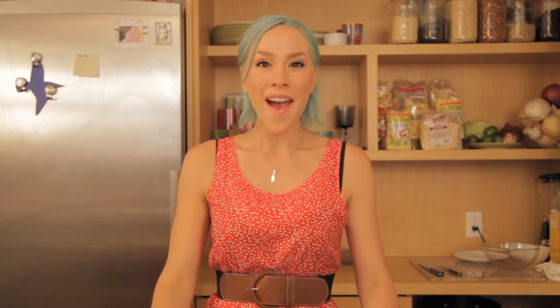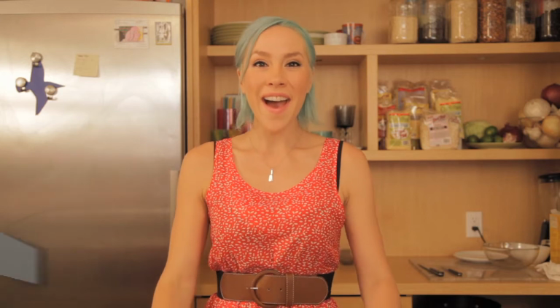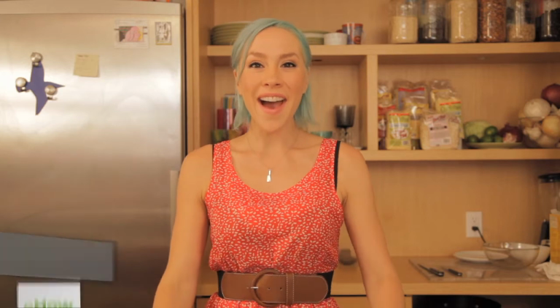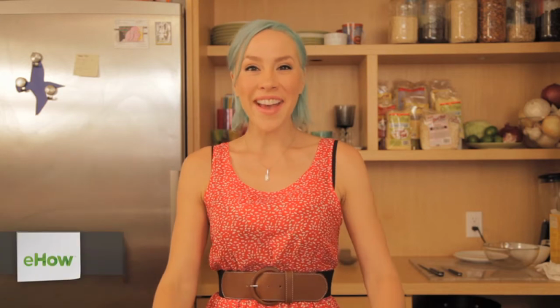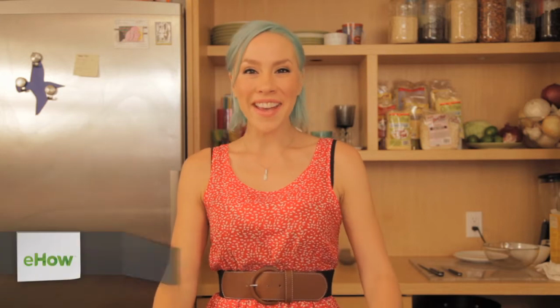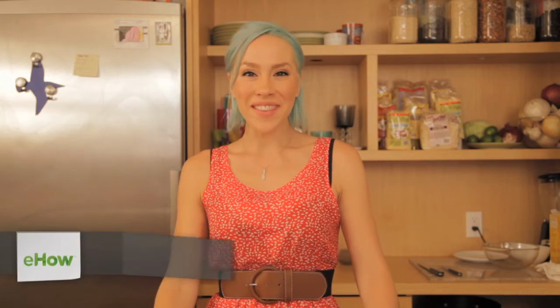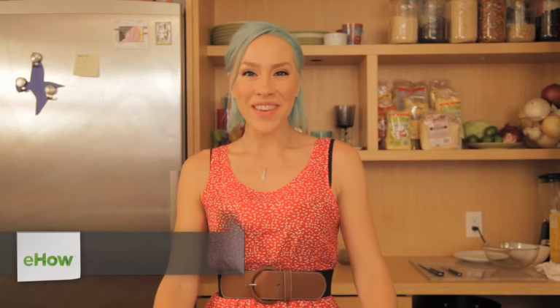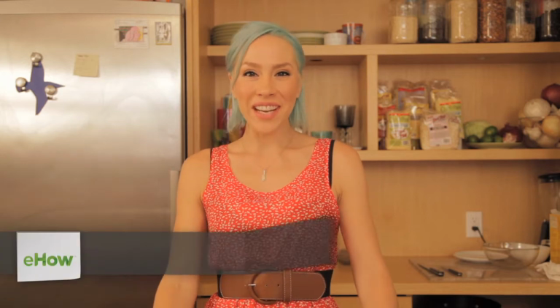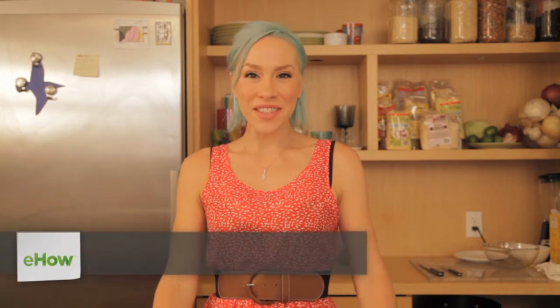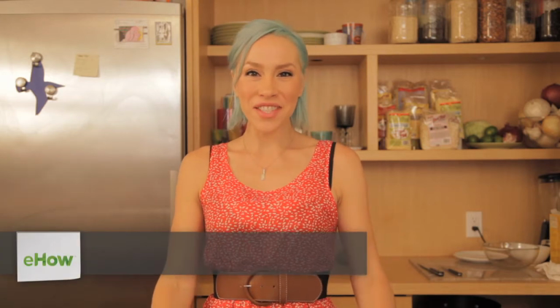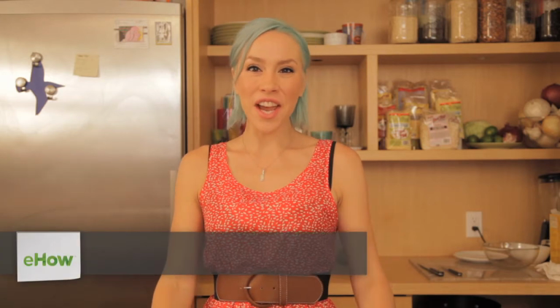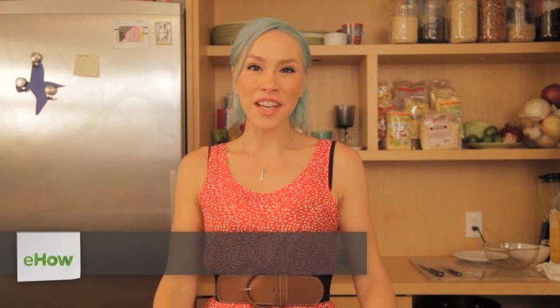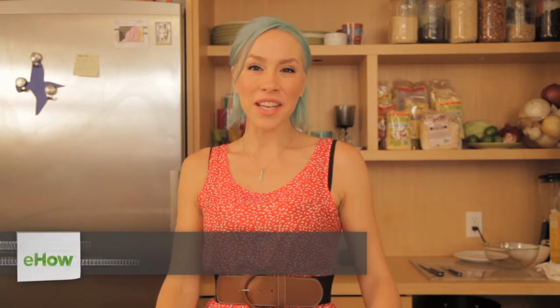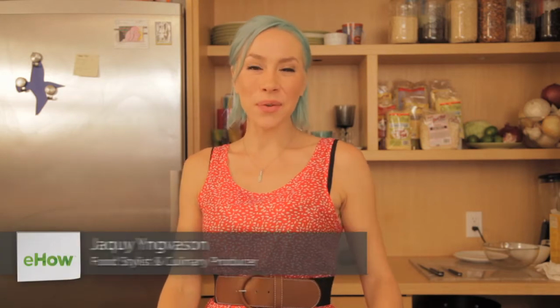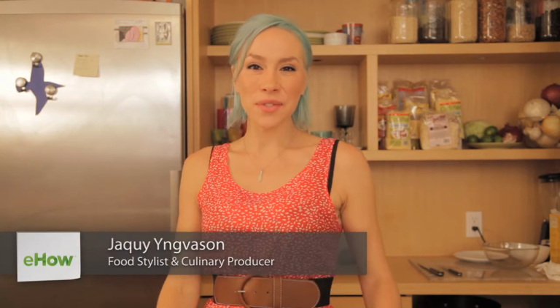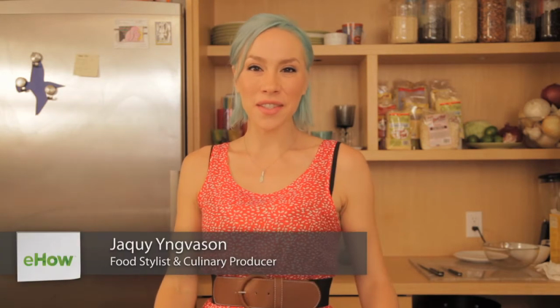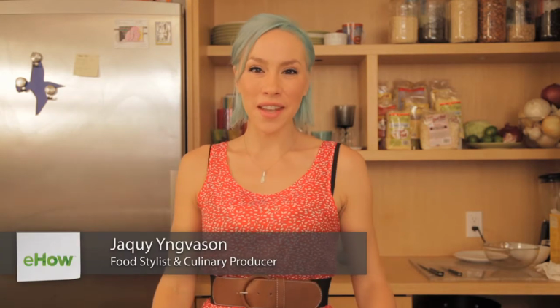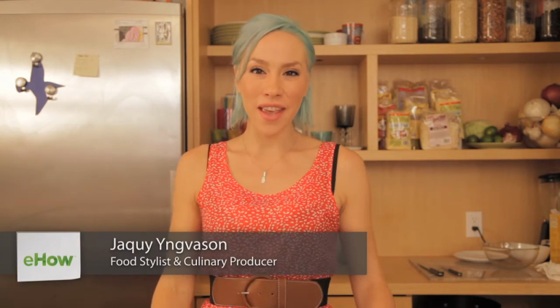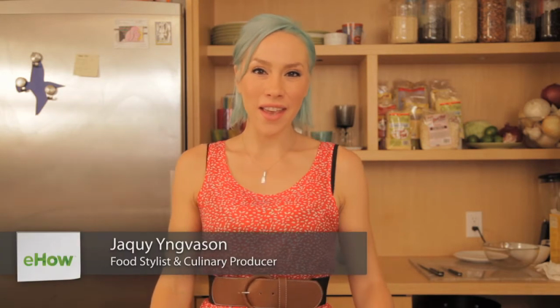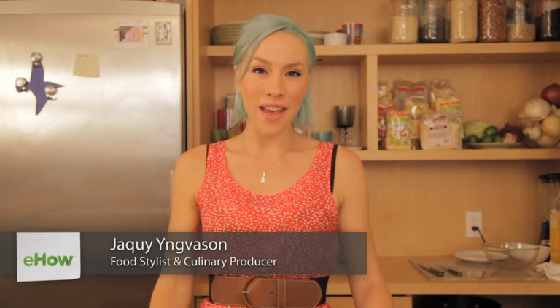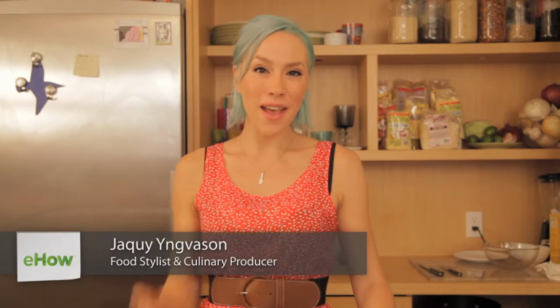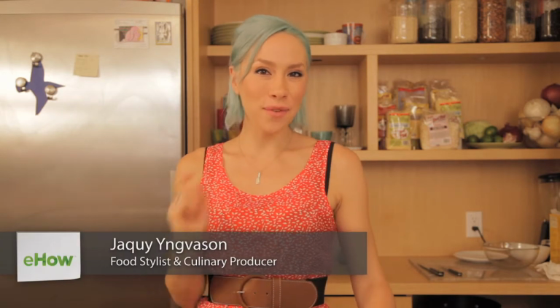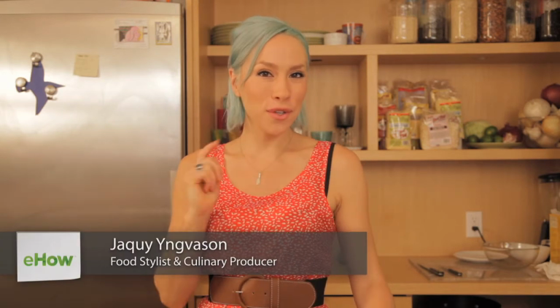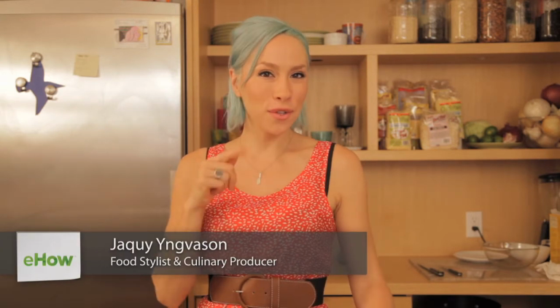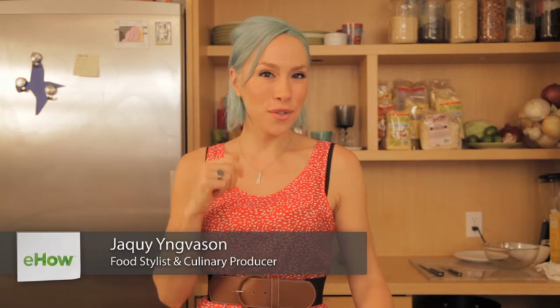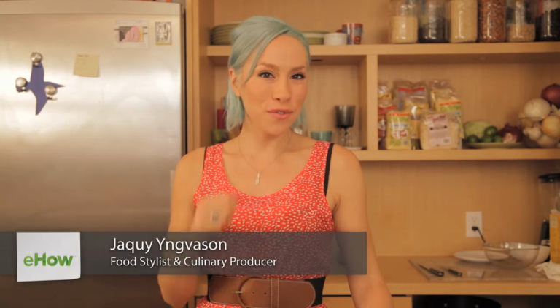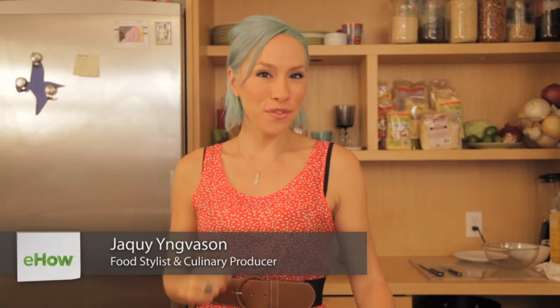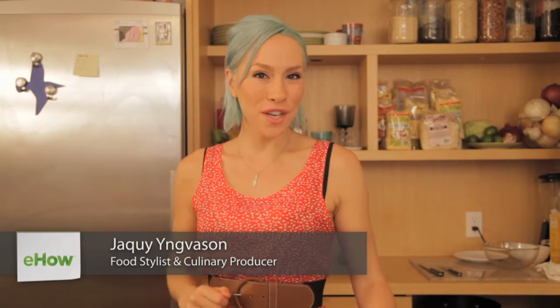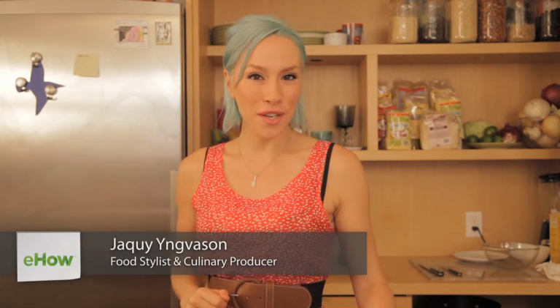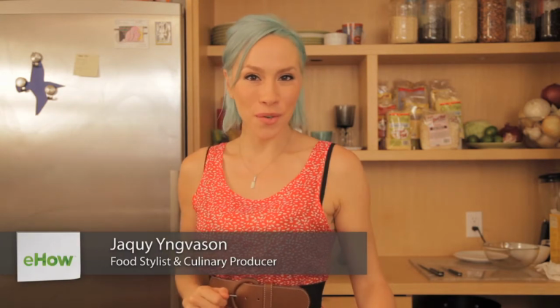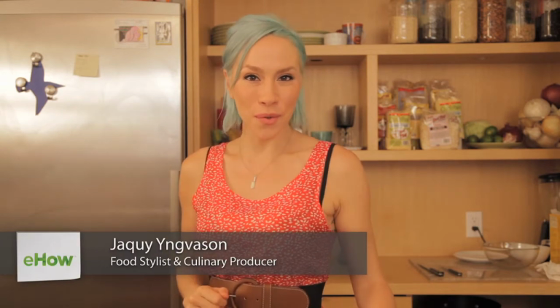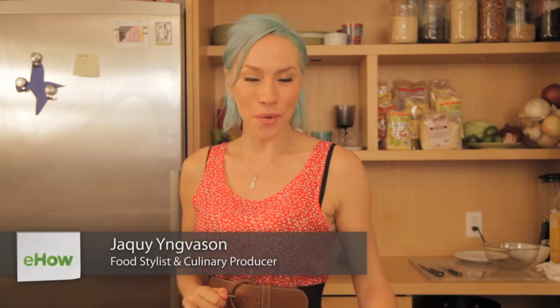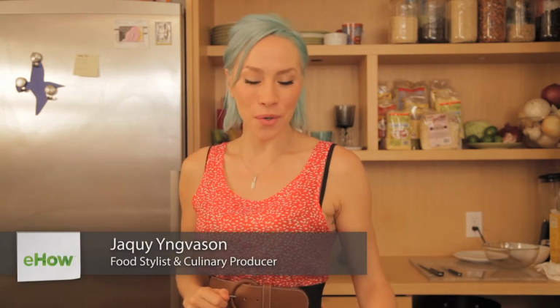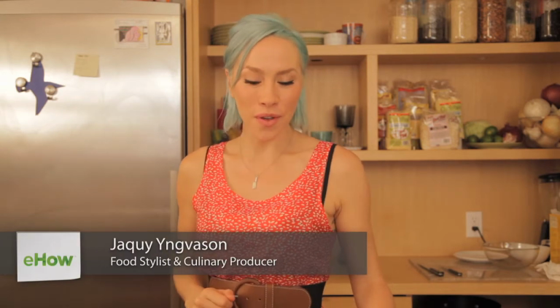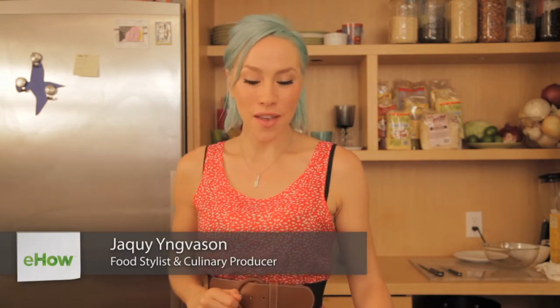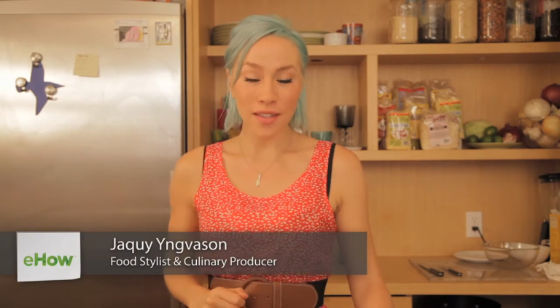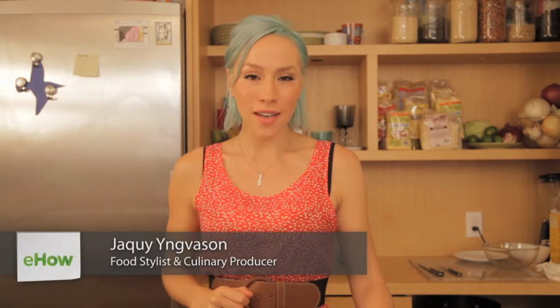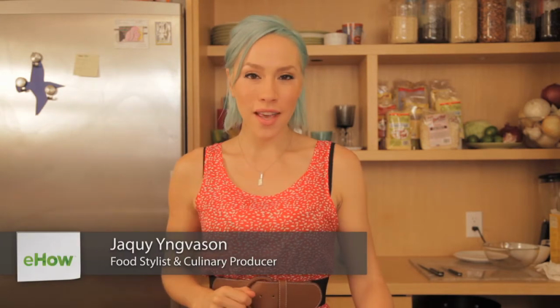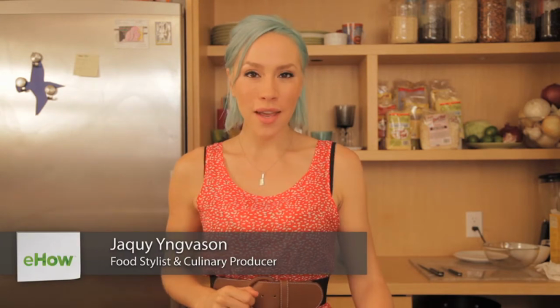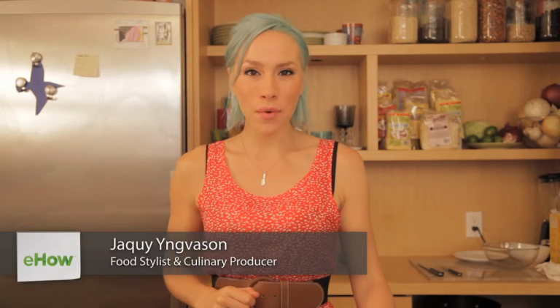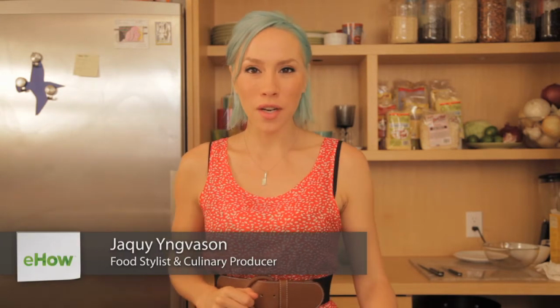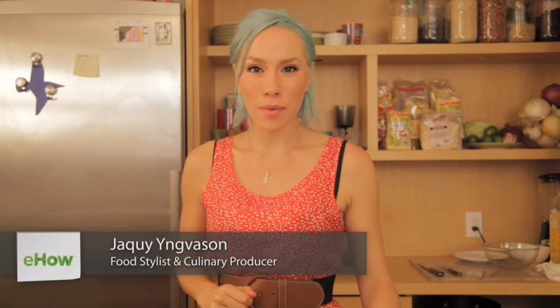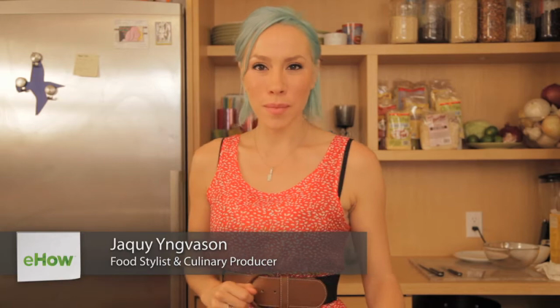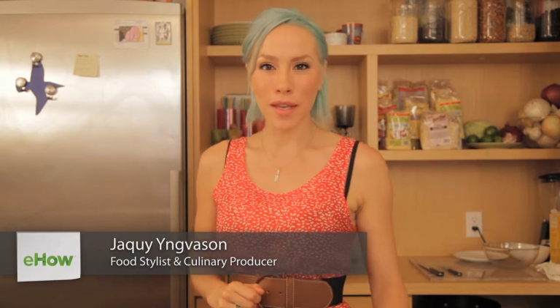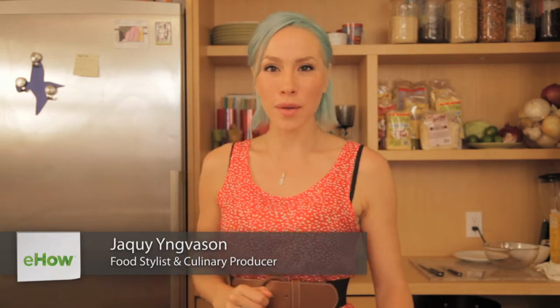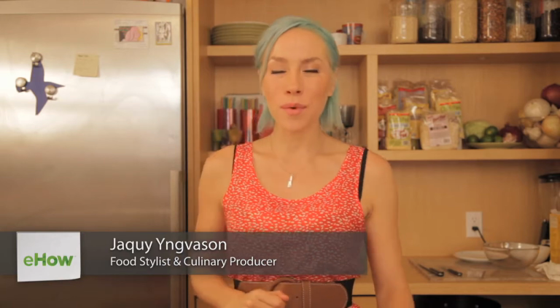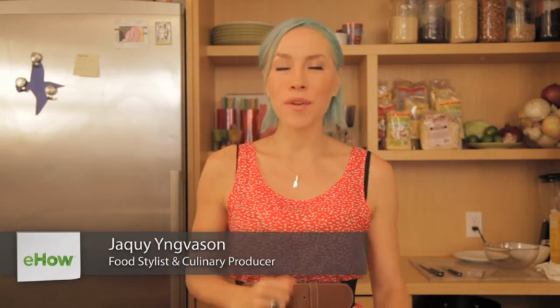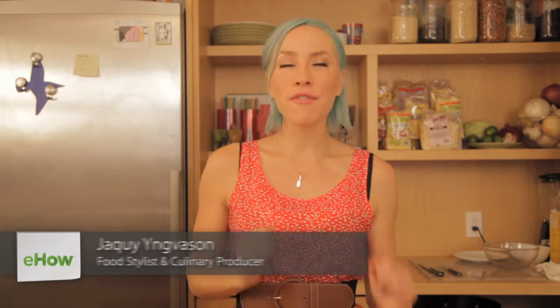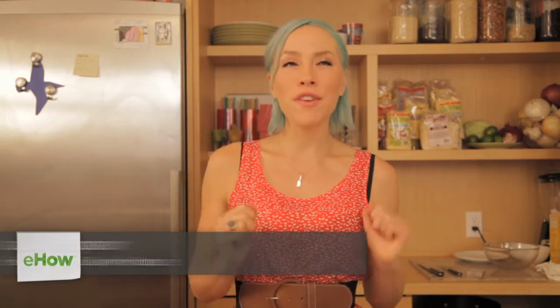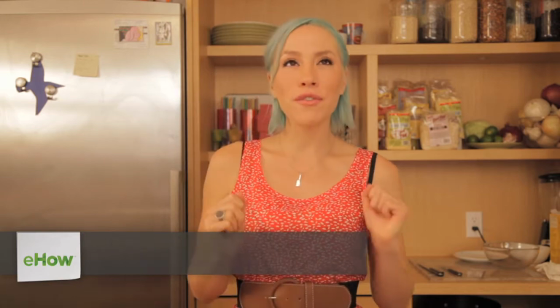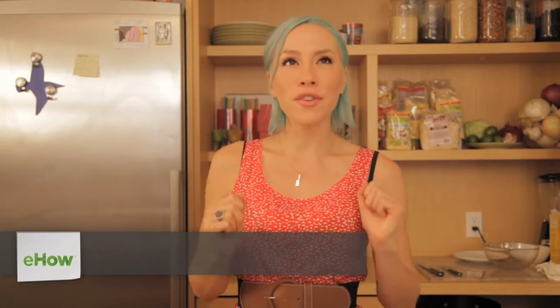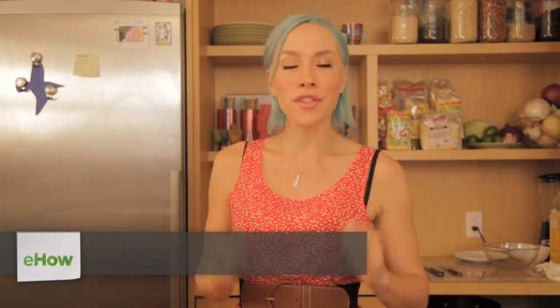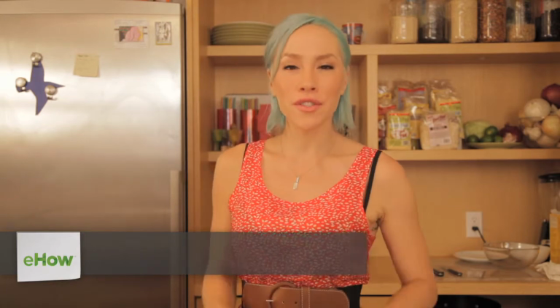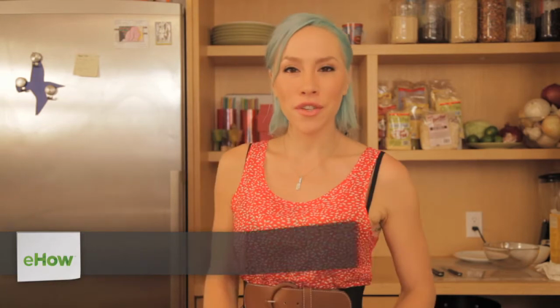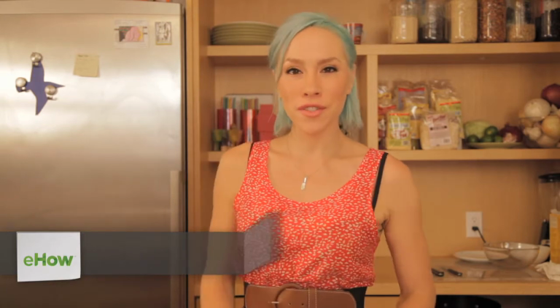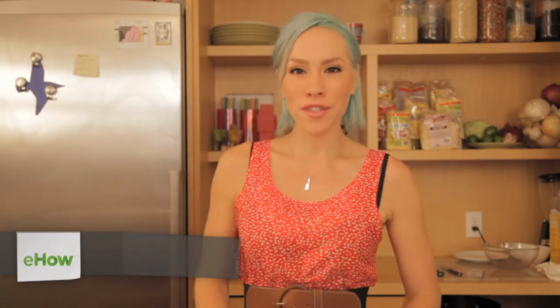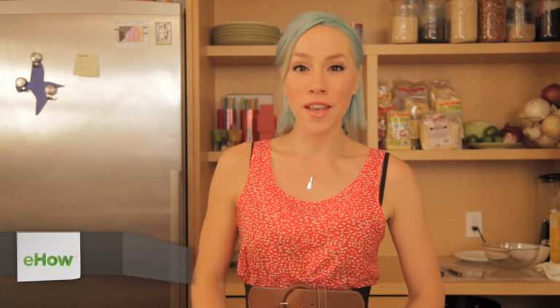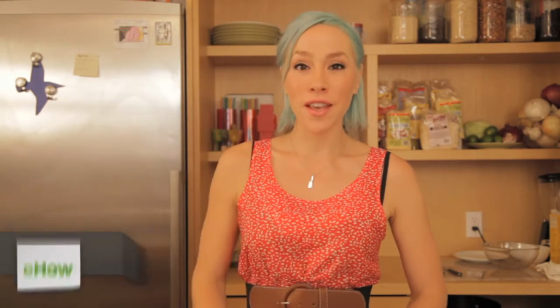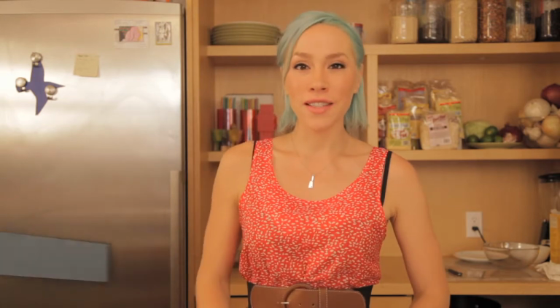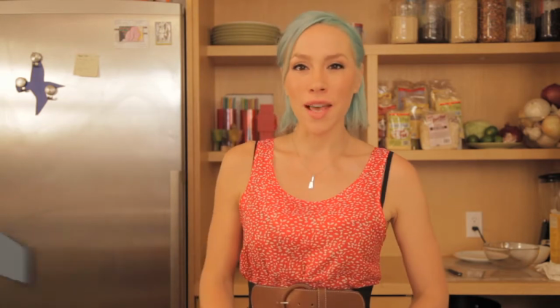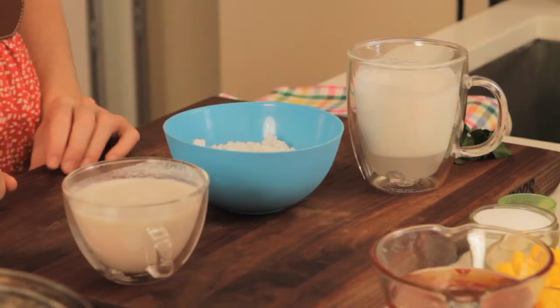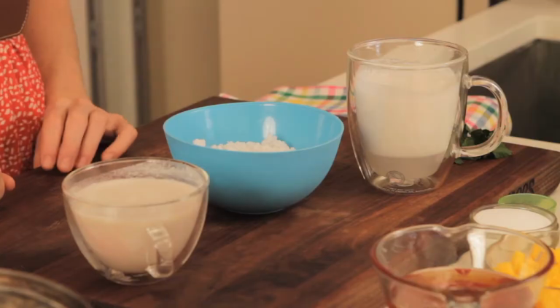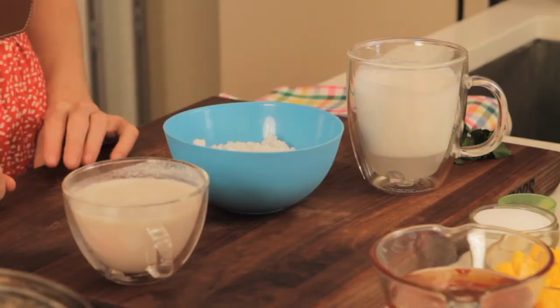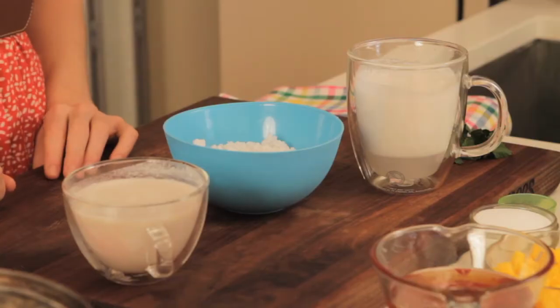Hi, my name is Jackie Inkwason, and I am your gluten-free guru. Today, we're going to be making one of my favorite desserts, tapioca.